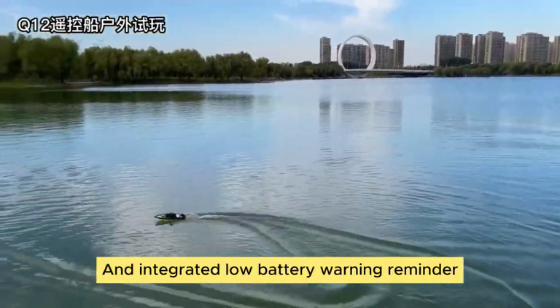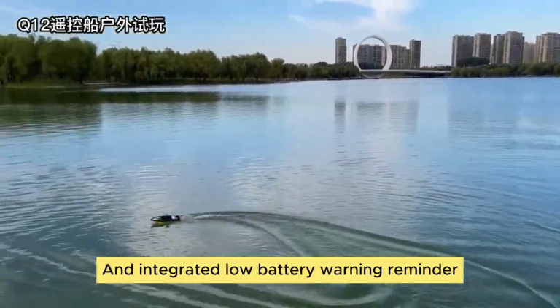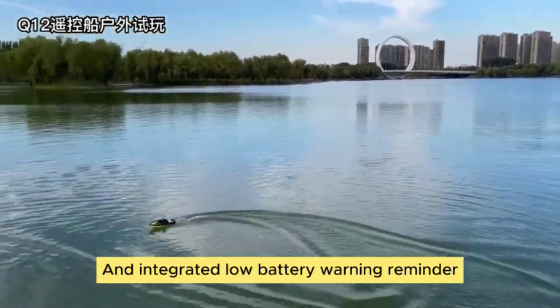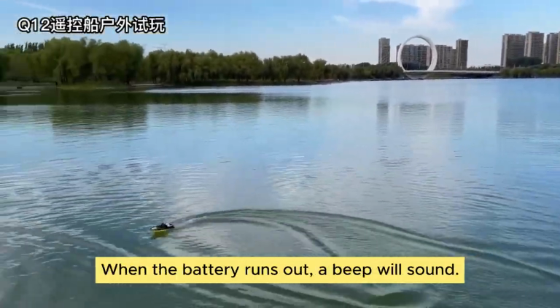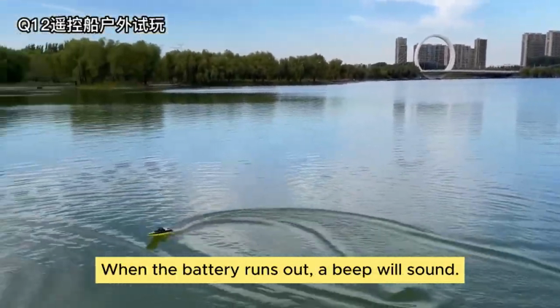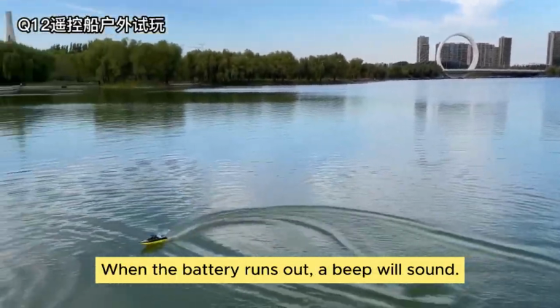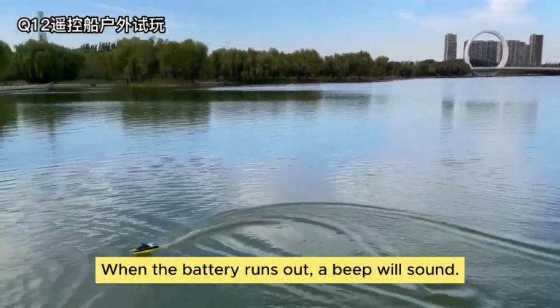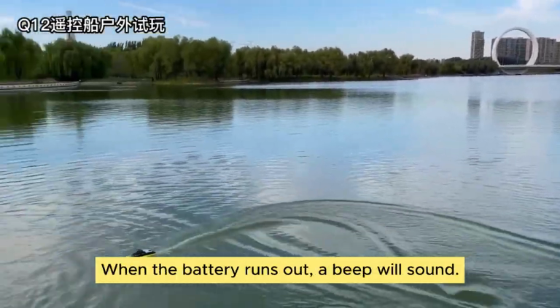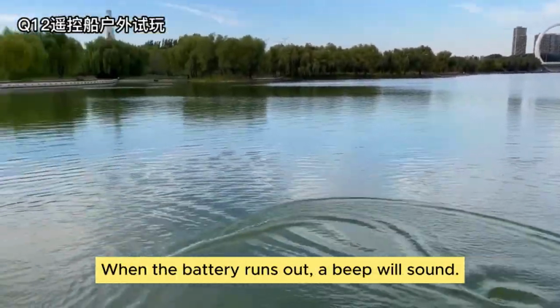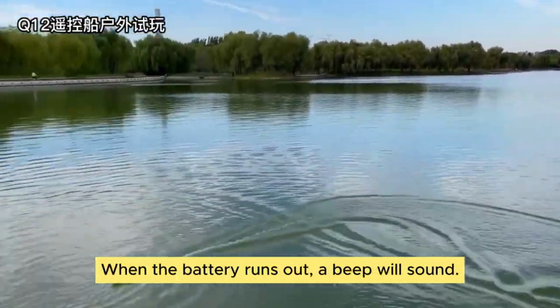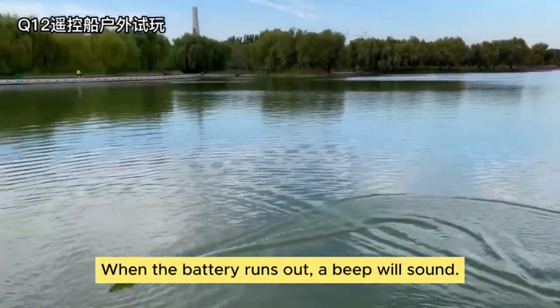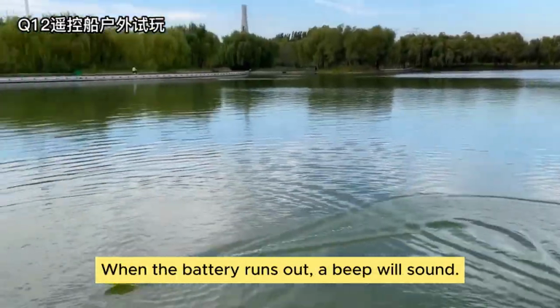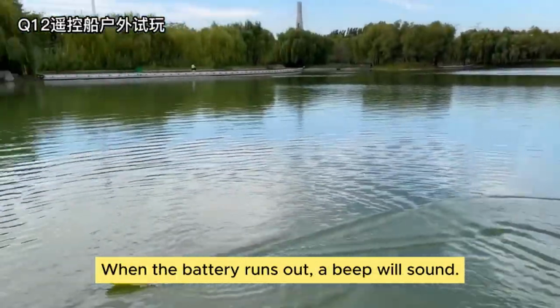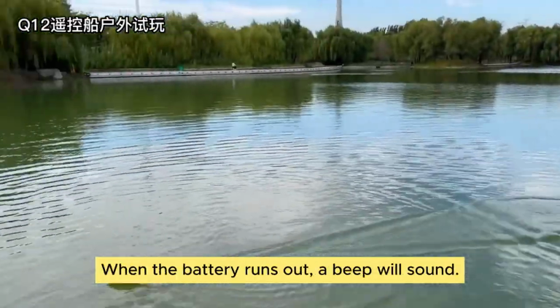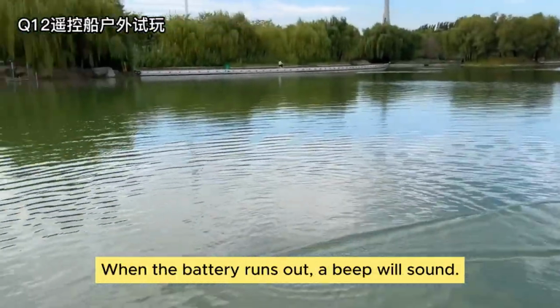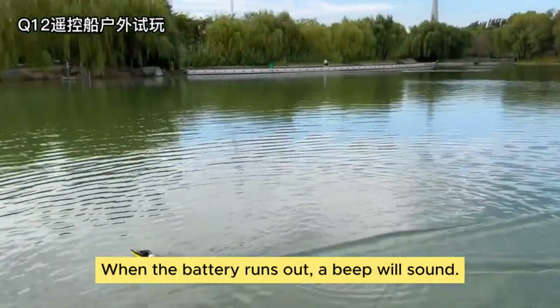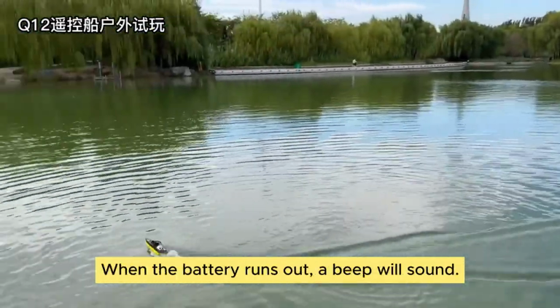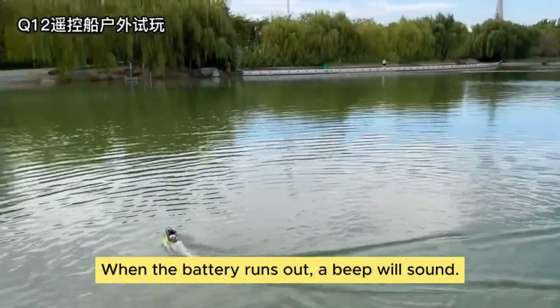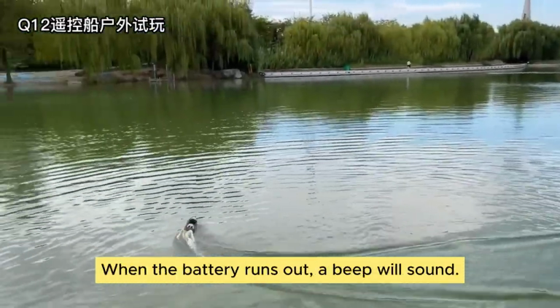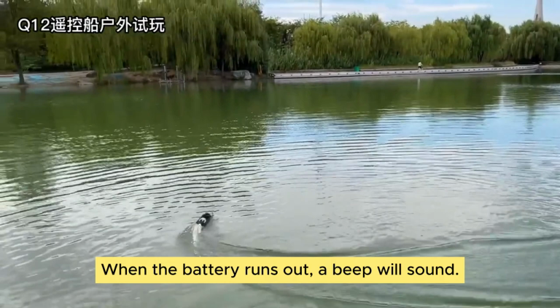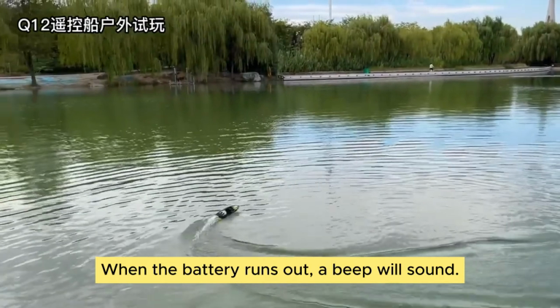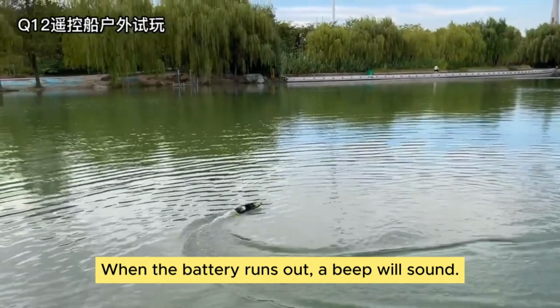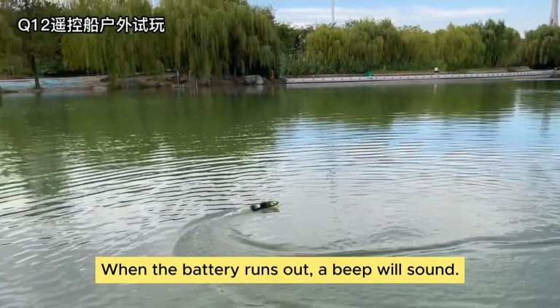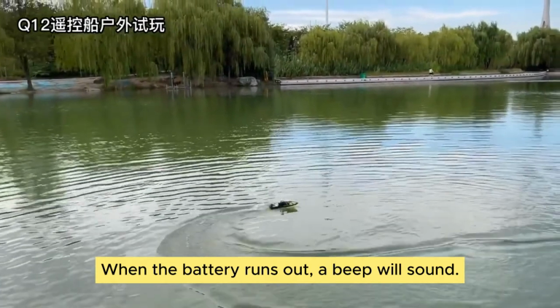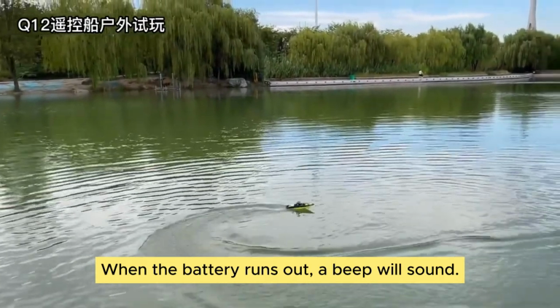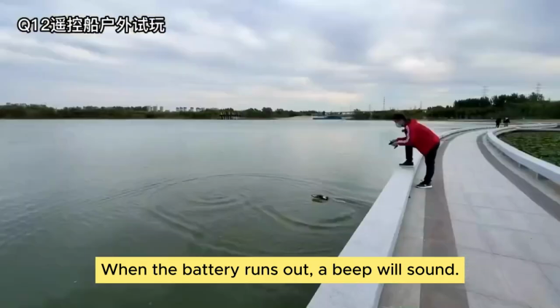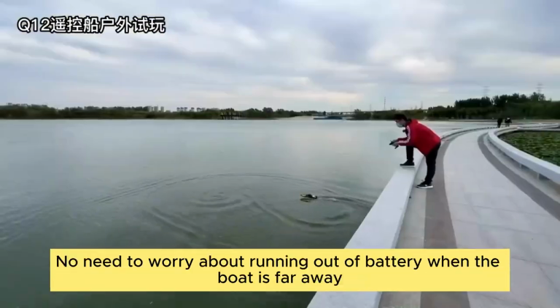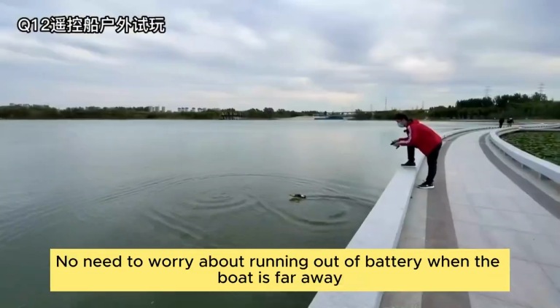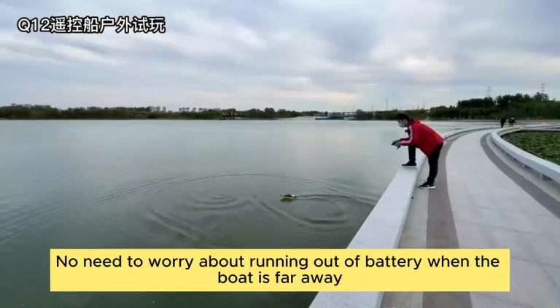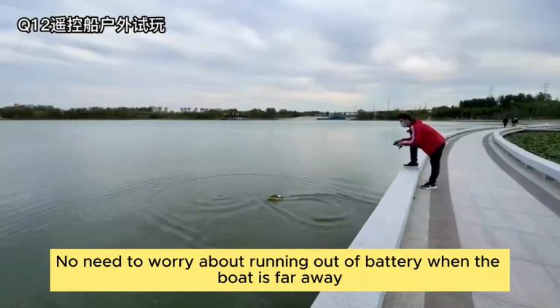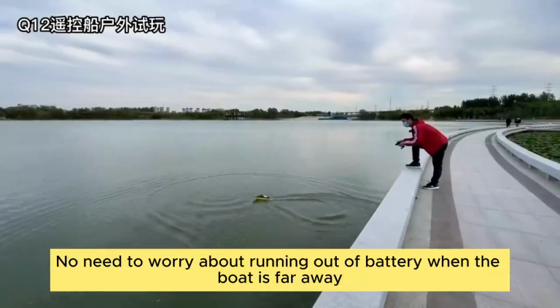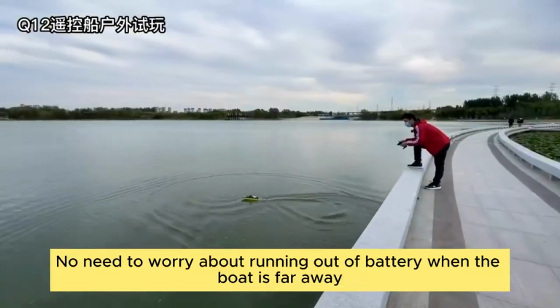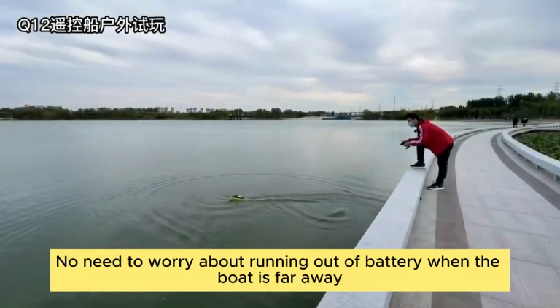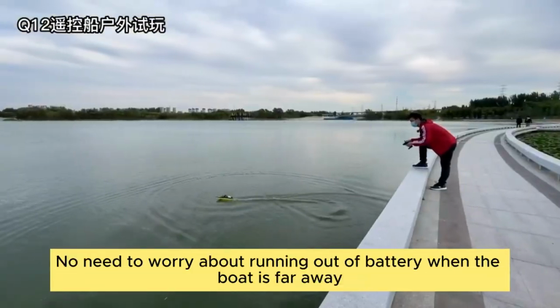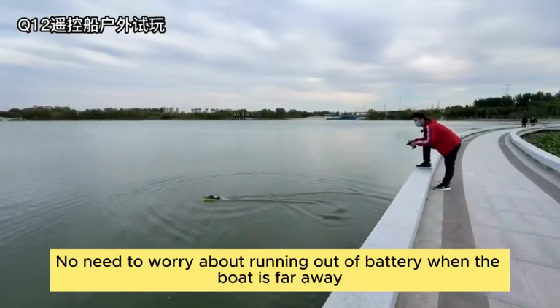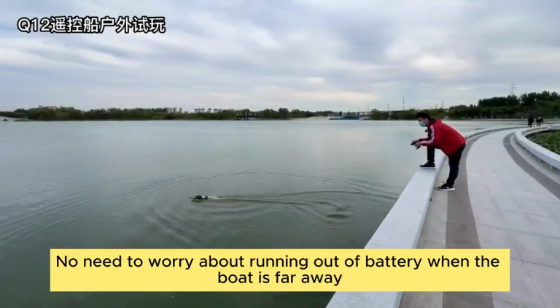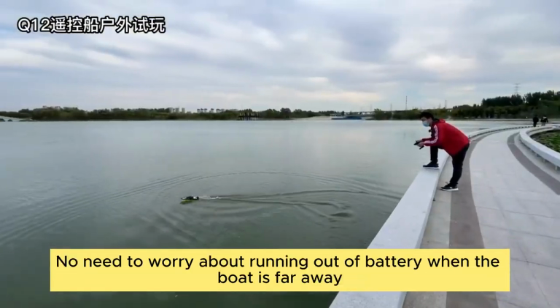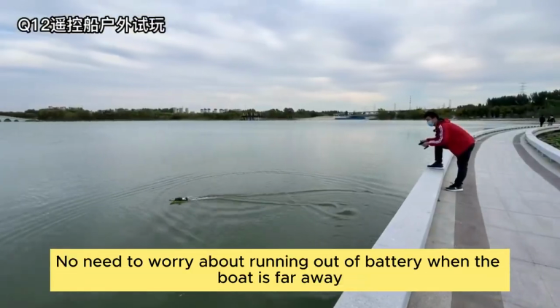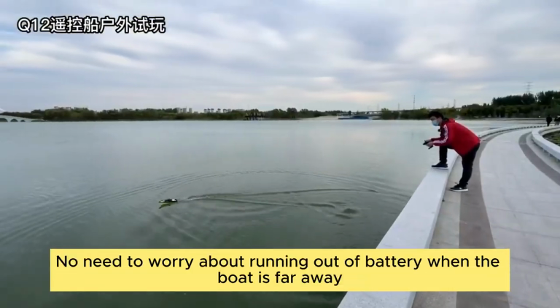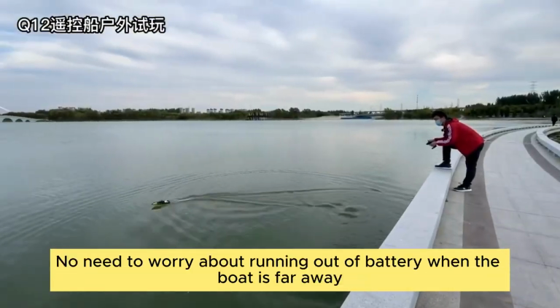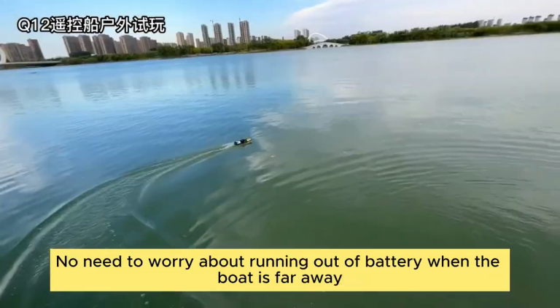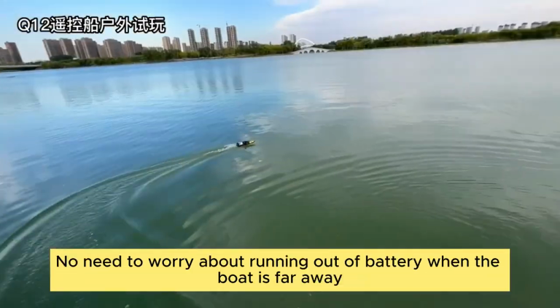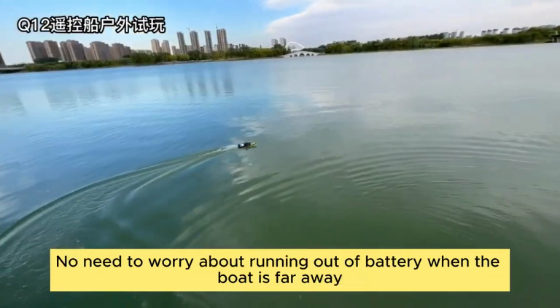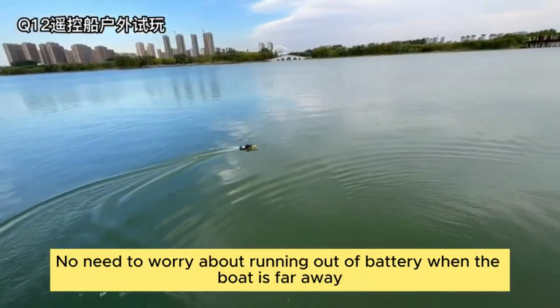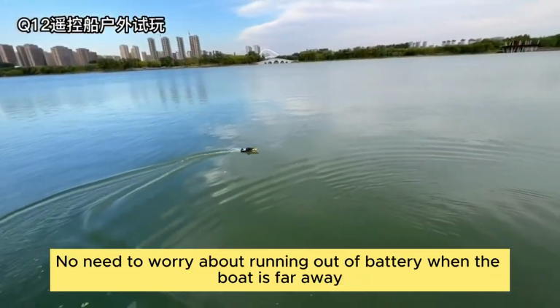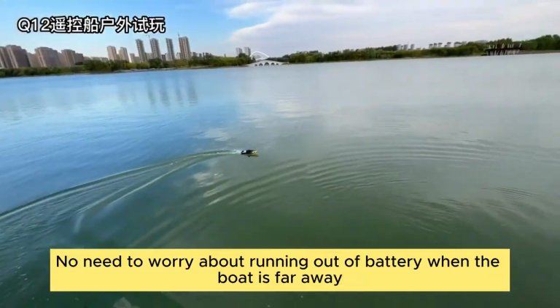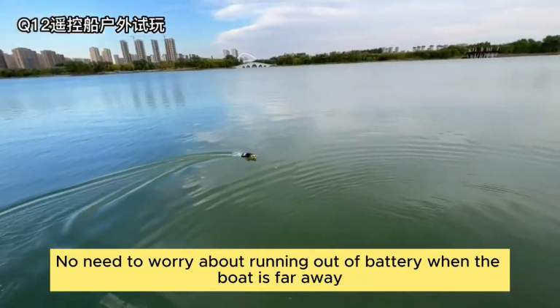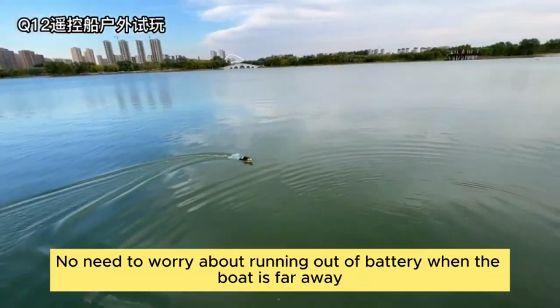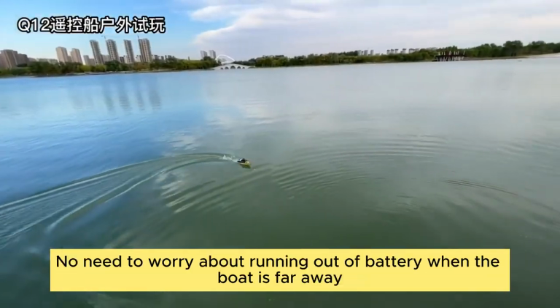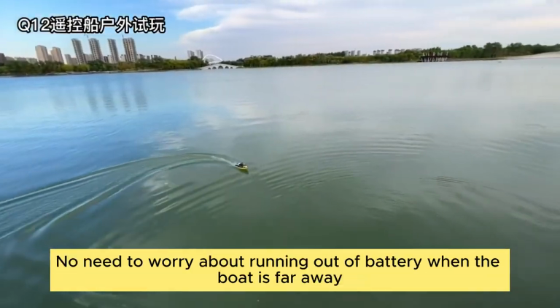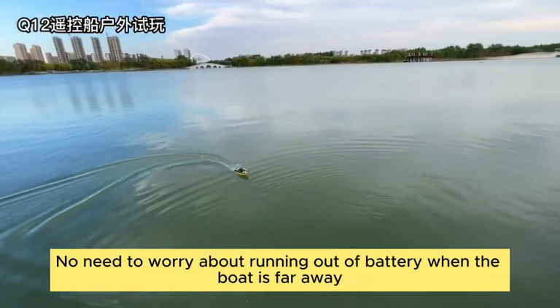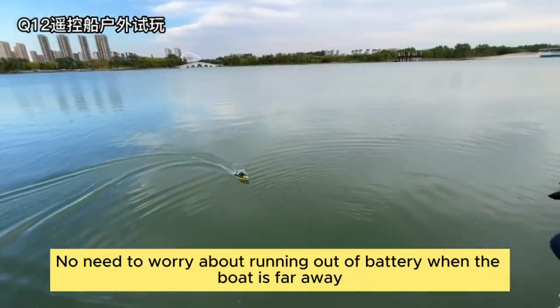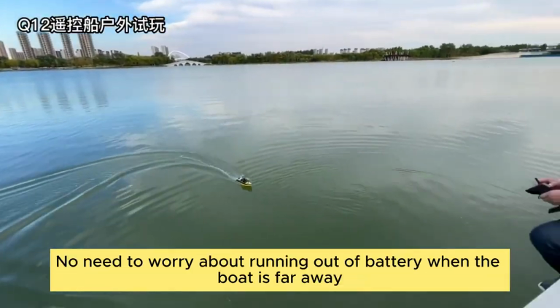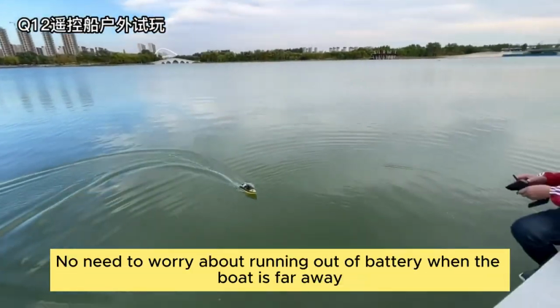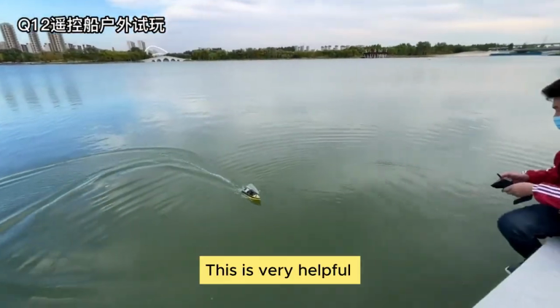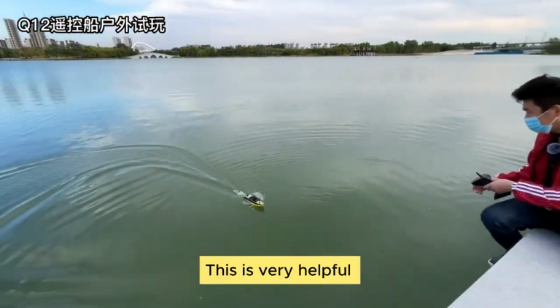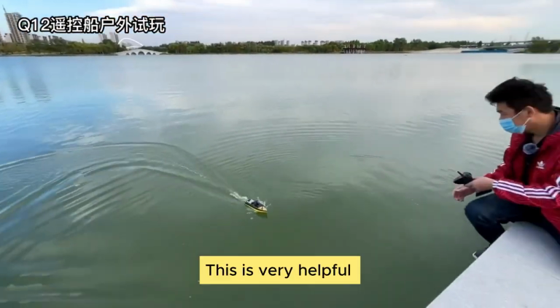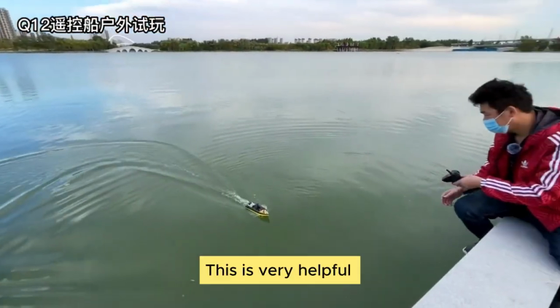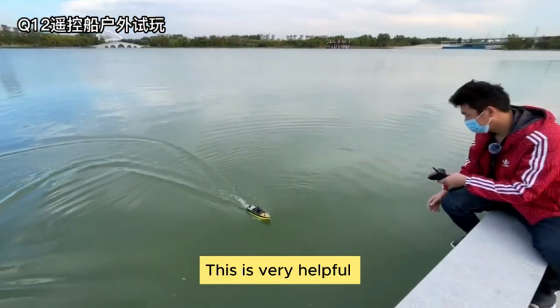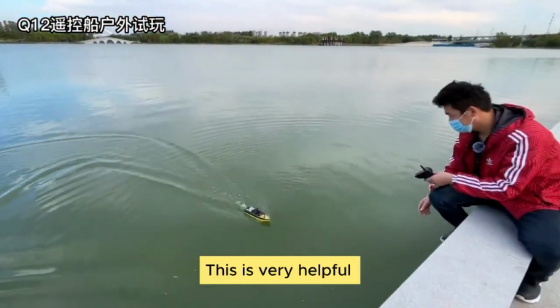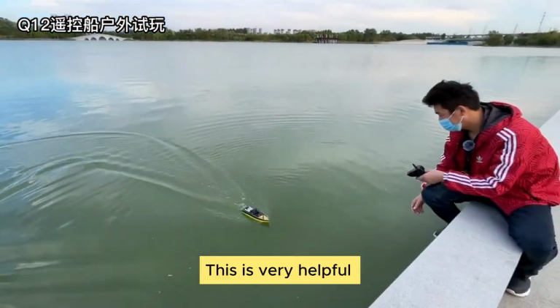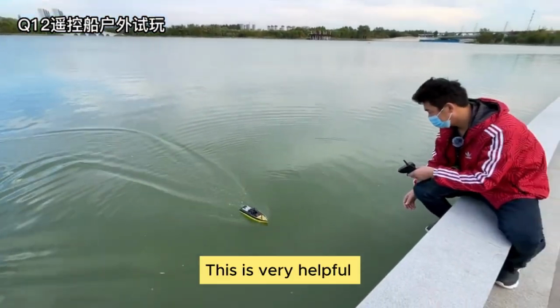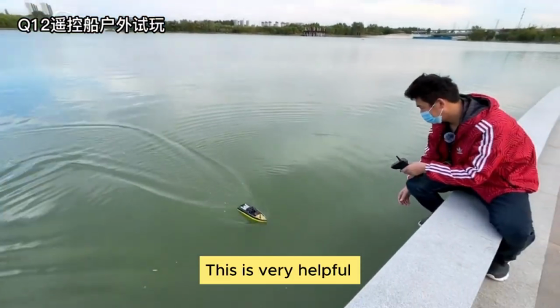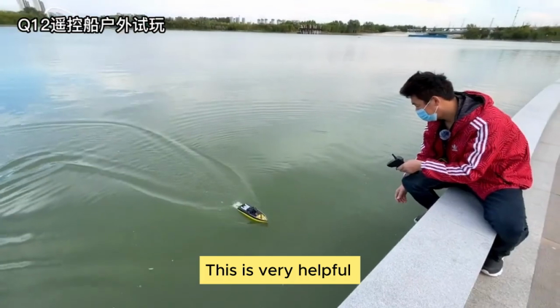There is an integrated low battery warning reminder. When the battery runs out, a beep will sound. No need to worry about running out of battery when the boat is far away. This is very helpful.